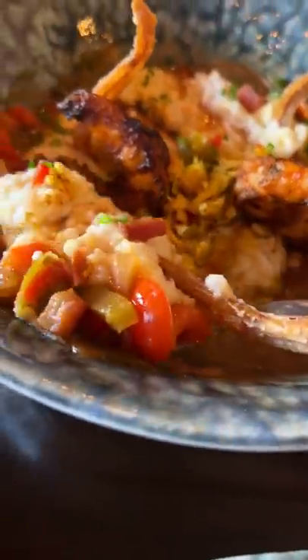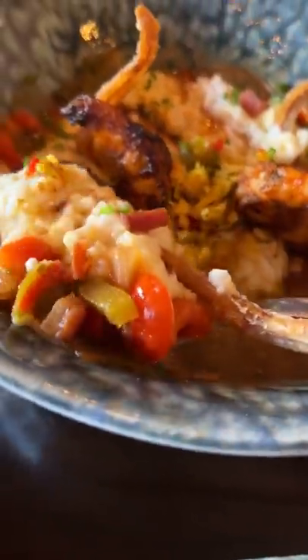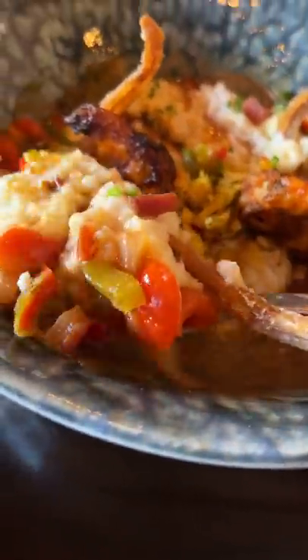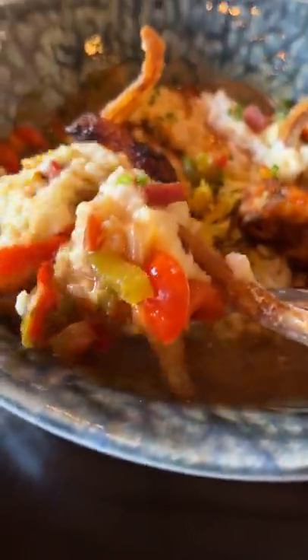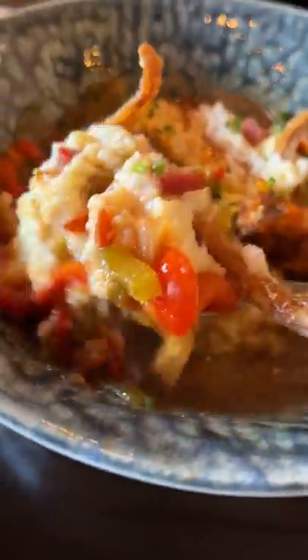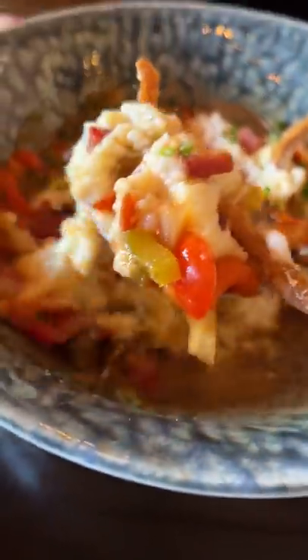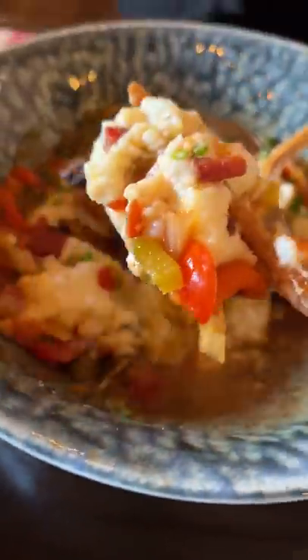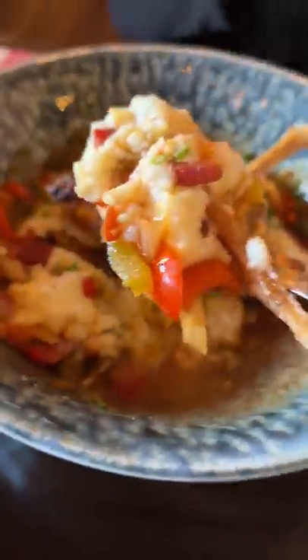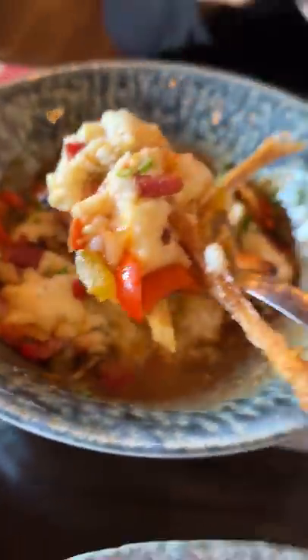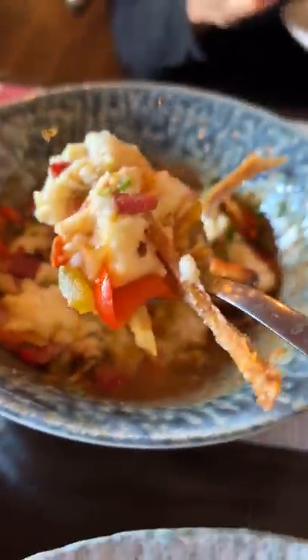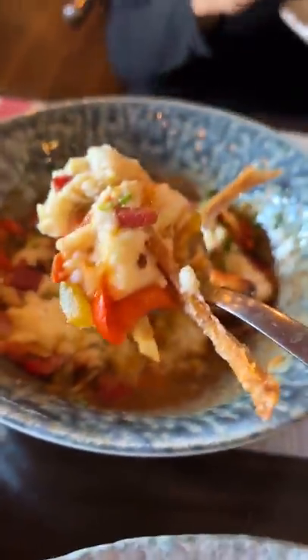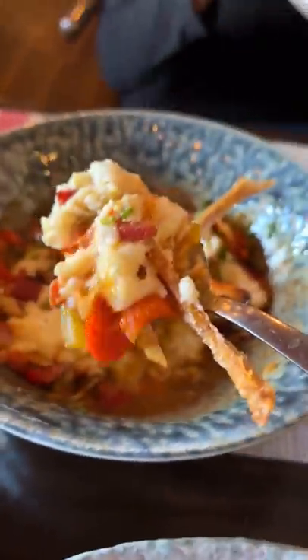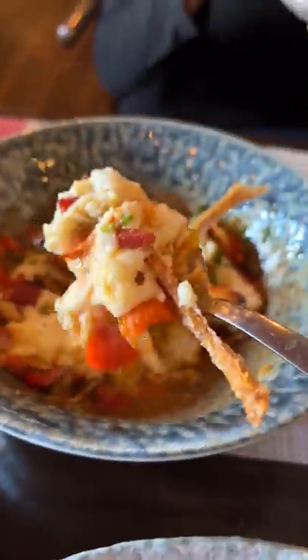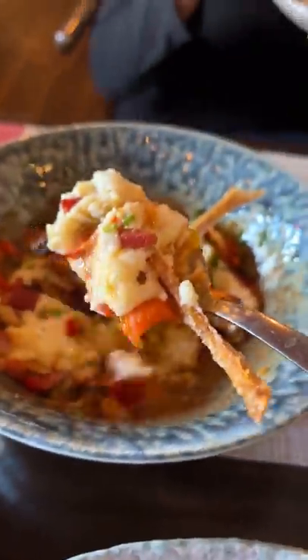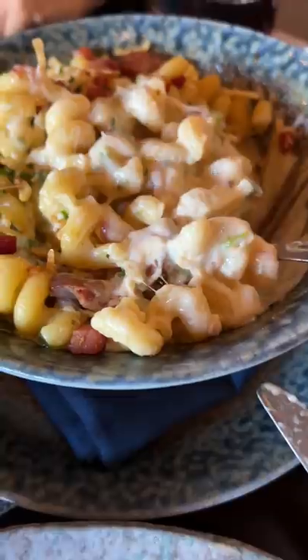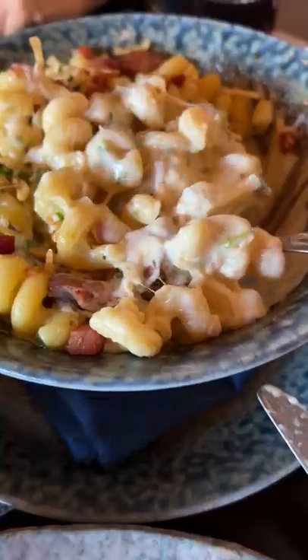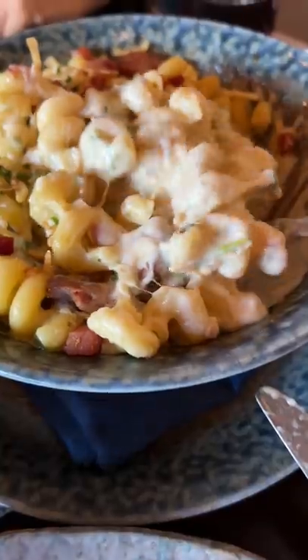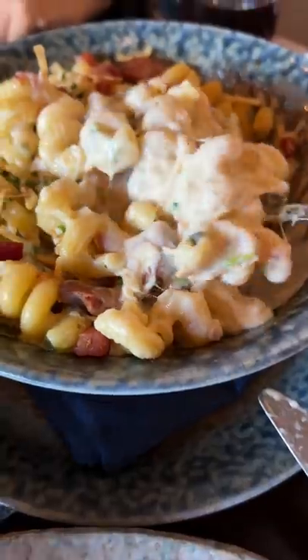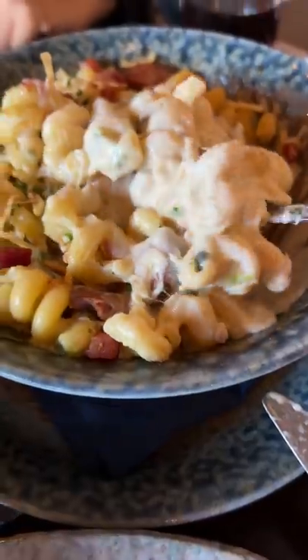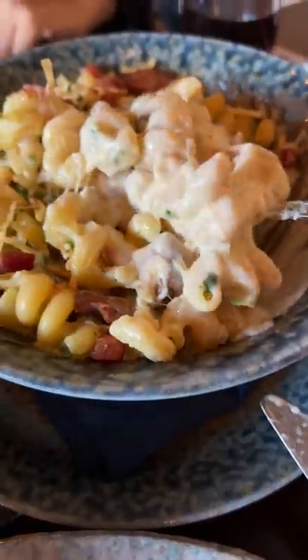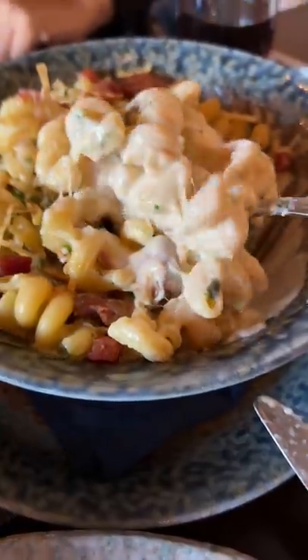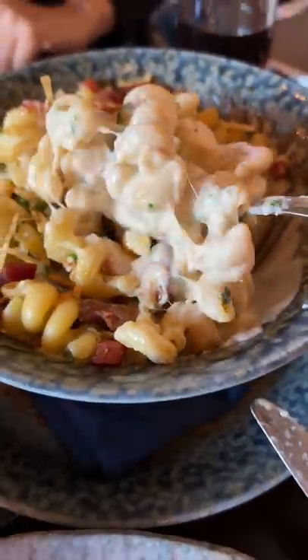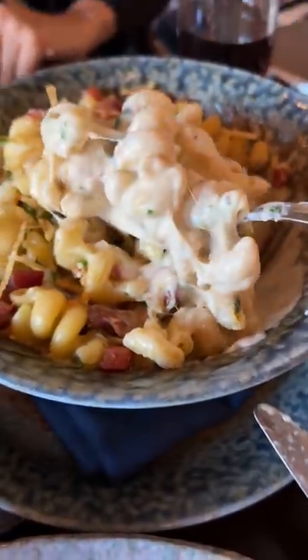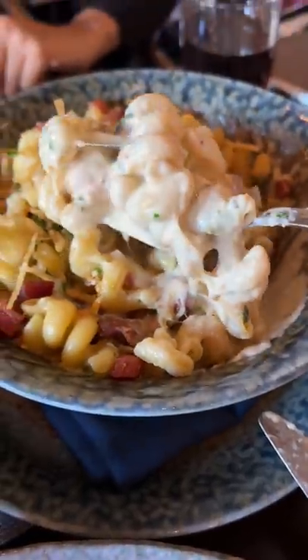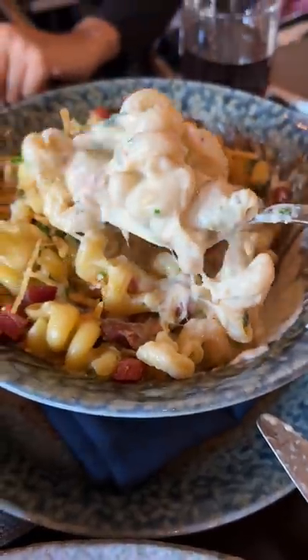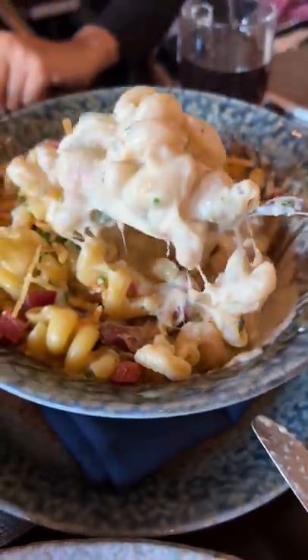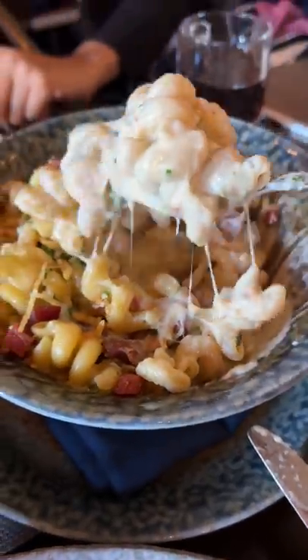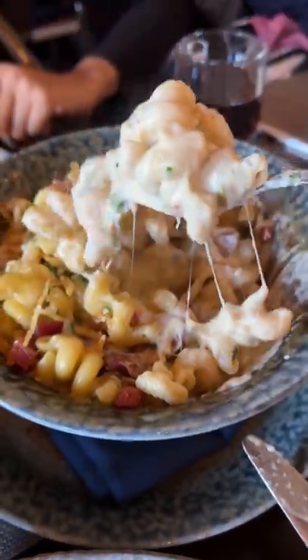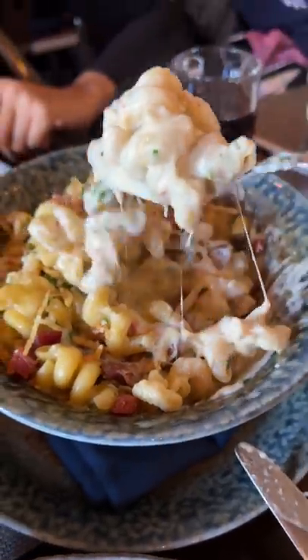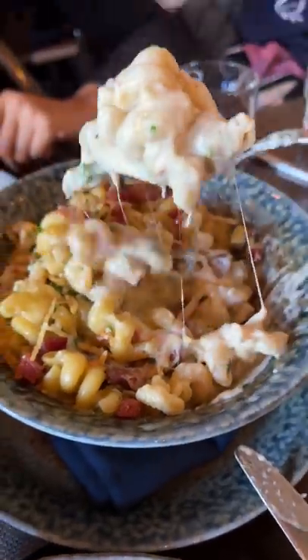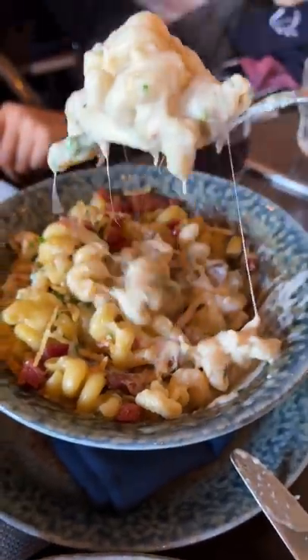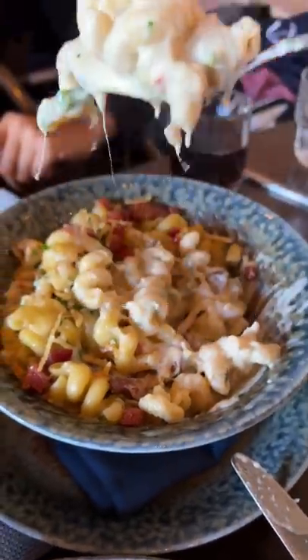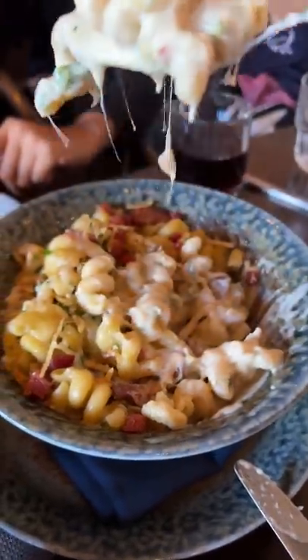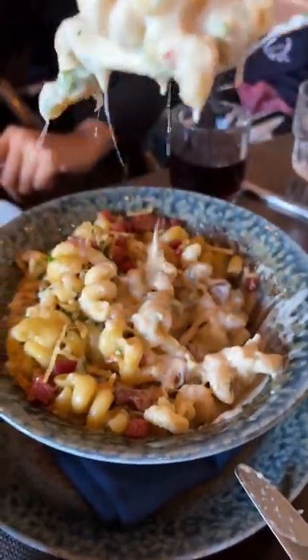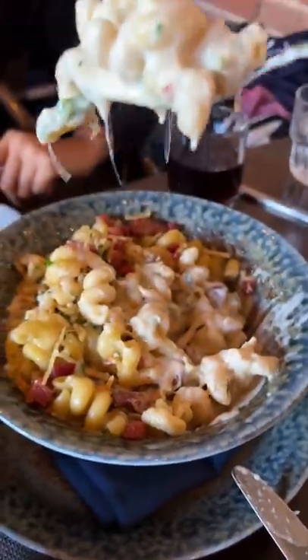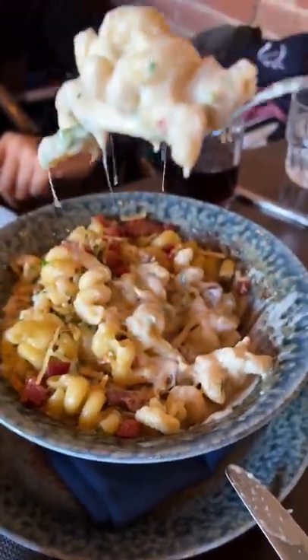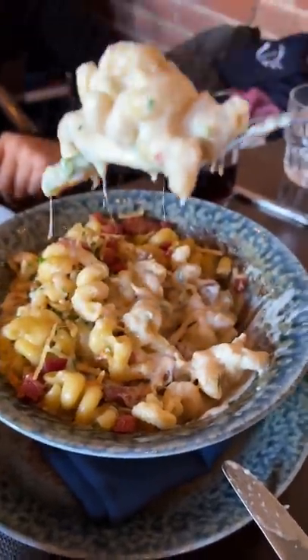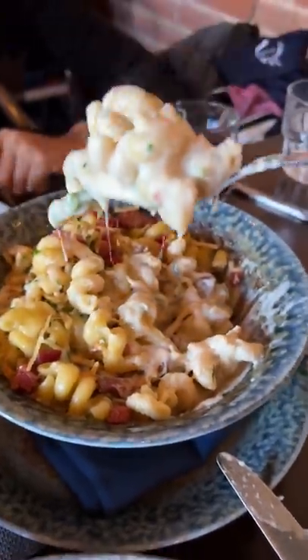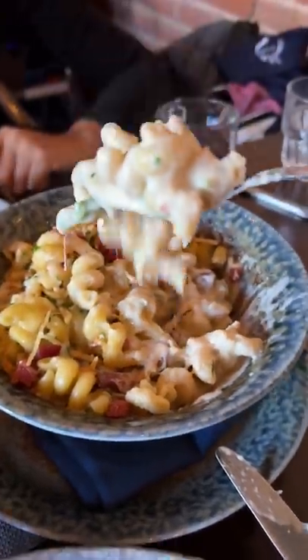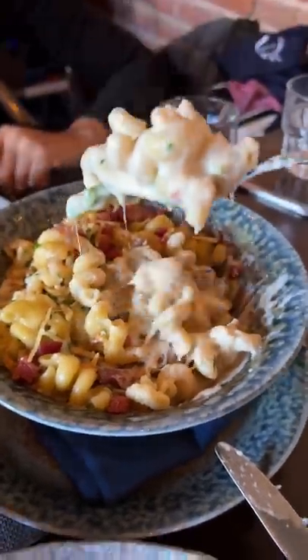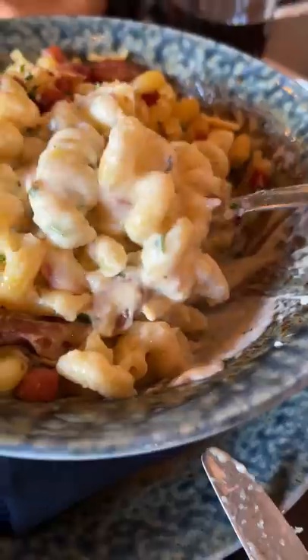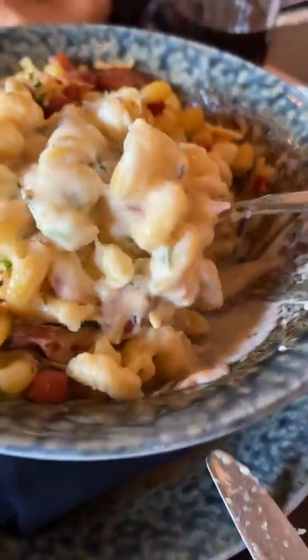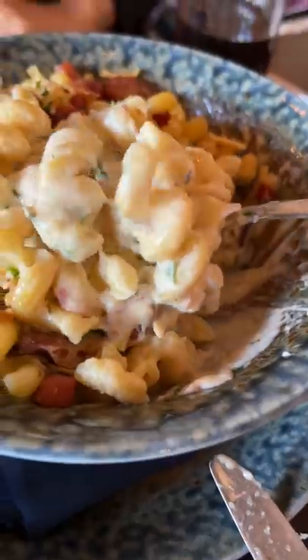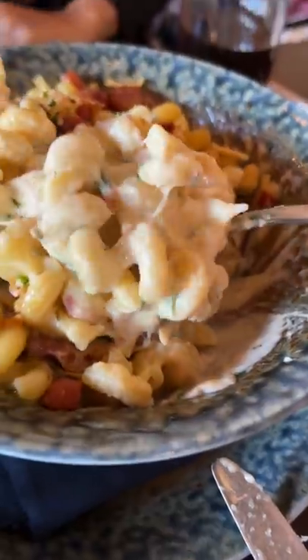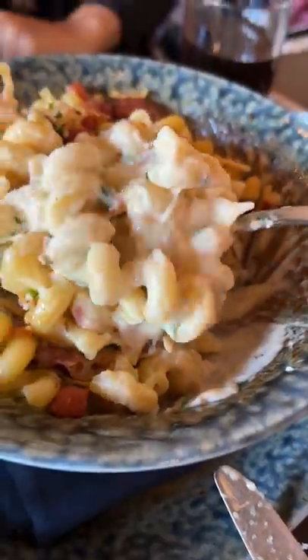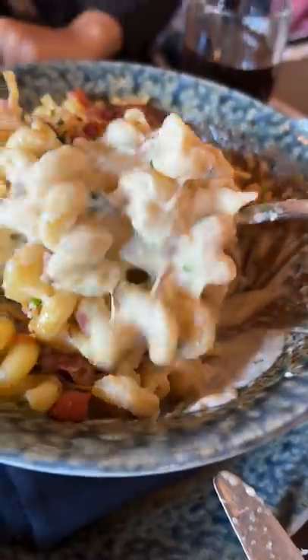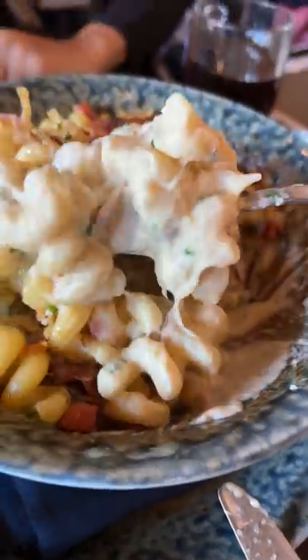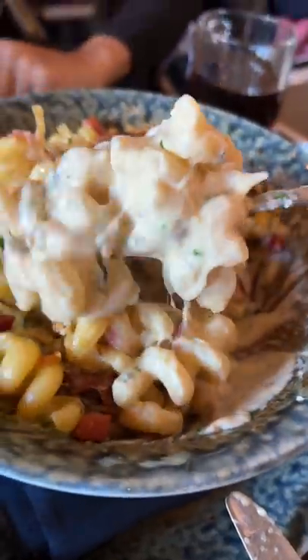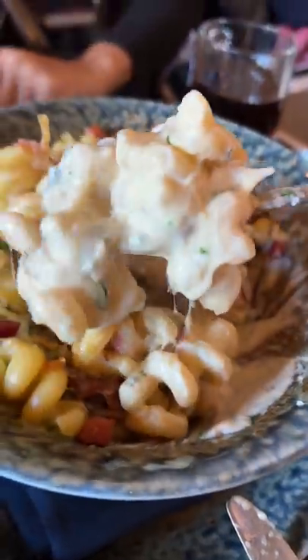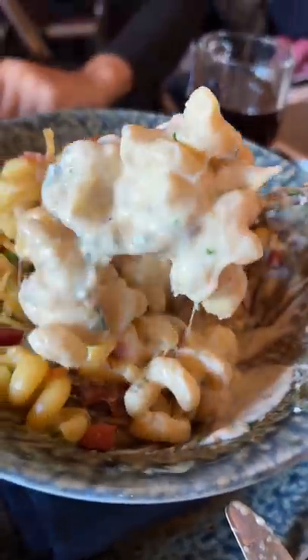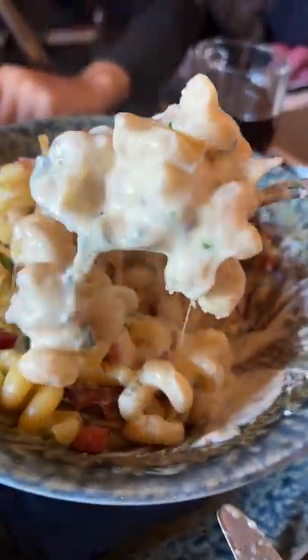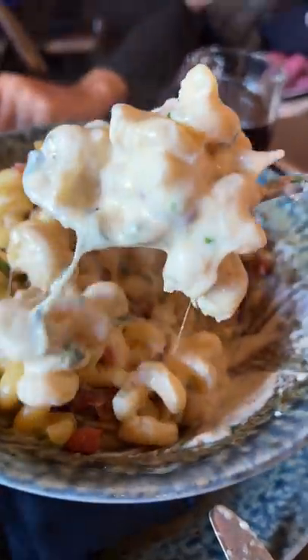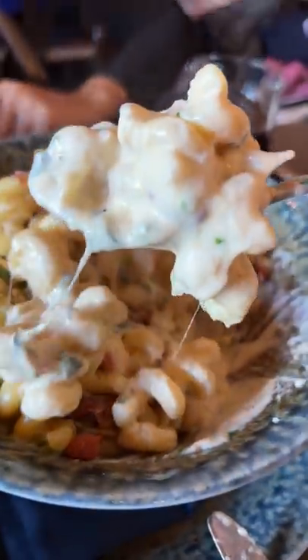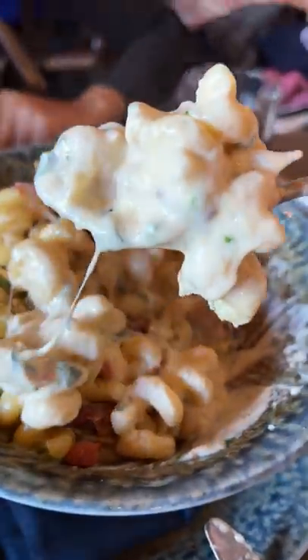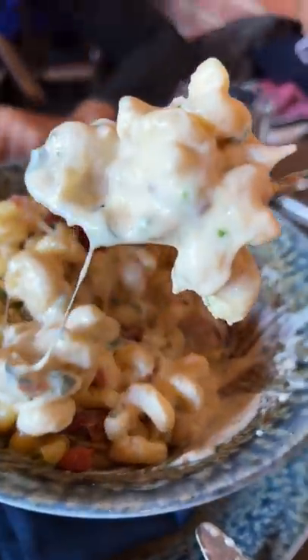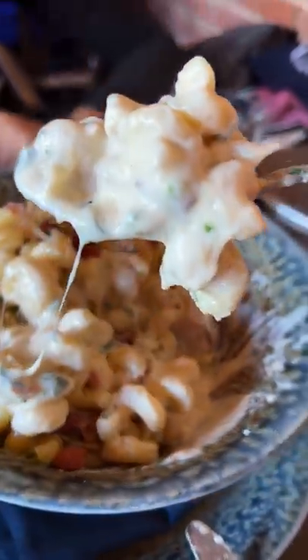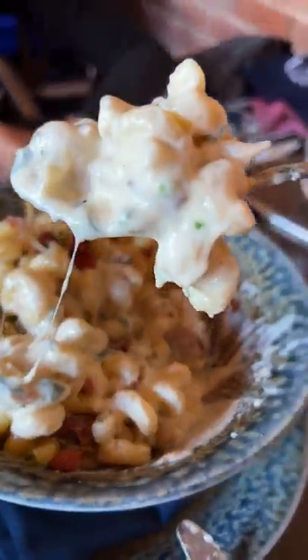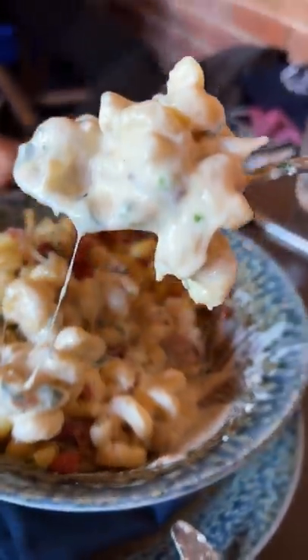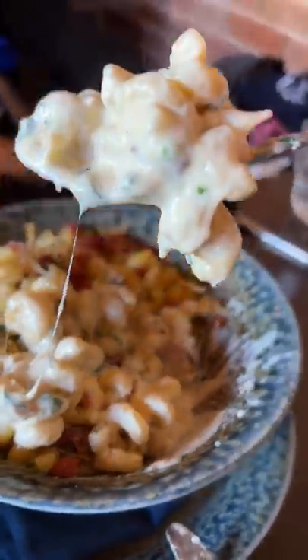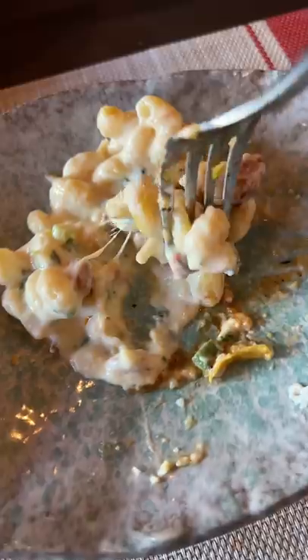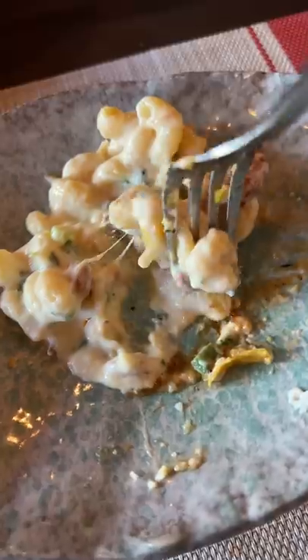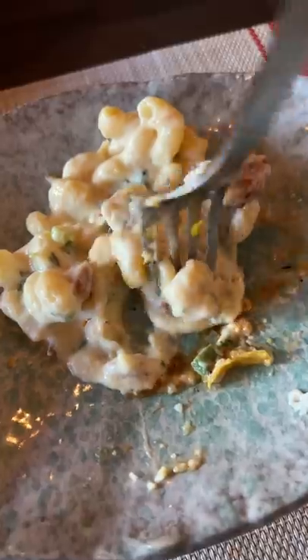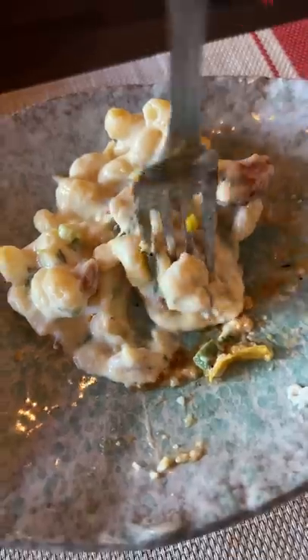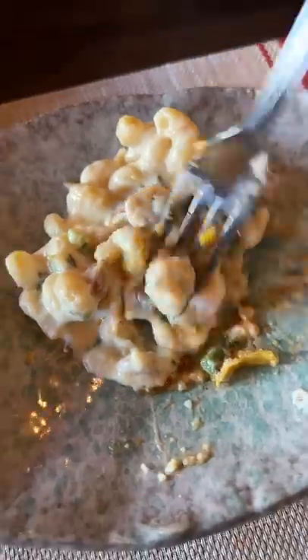Next up was the baked cookhouse mac, made with smoked ham hock, andouille sausage, cavatelli pasta, and white cheddar cheese.